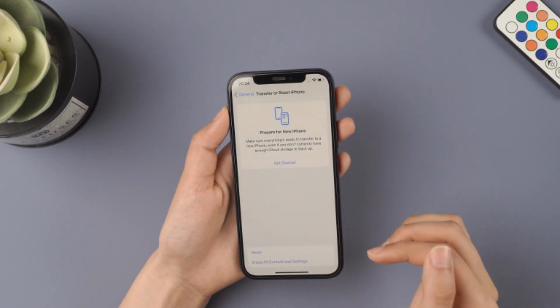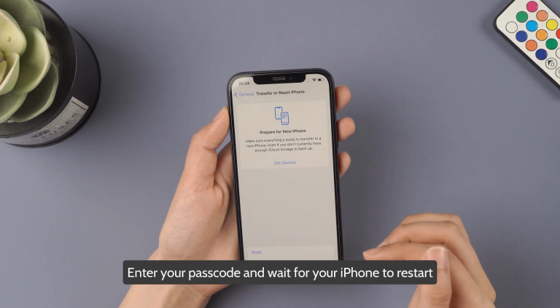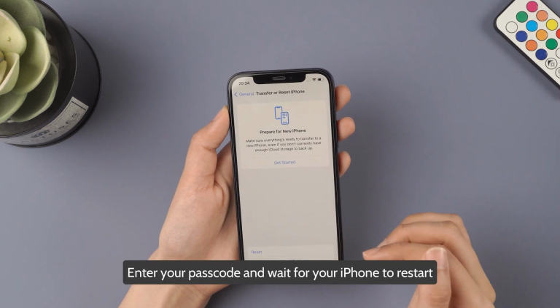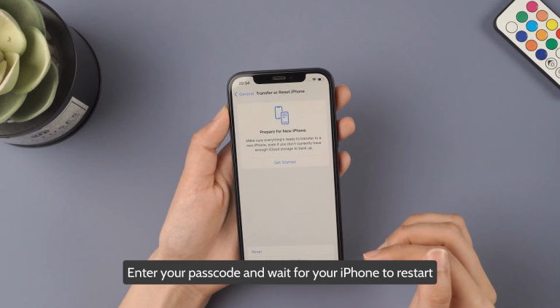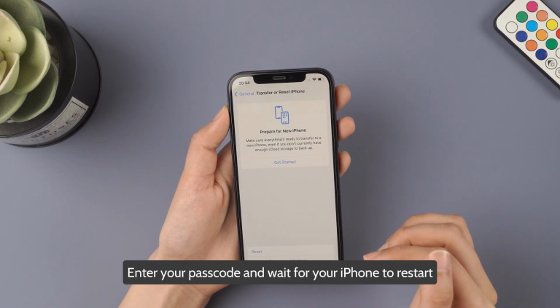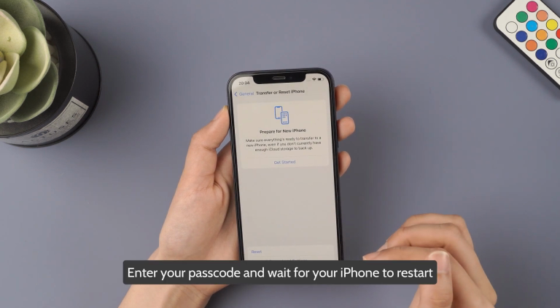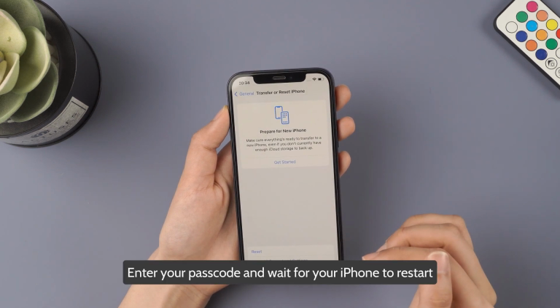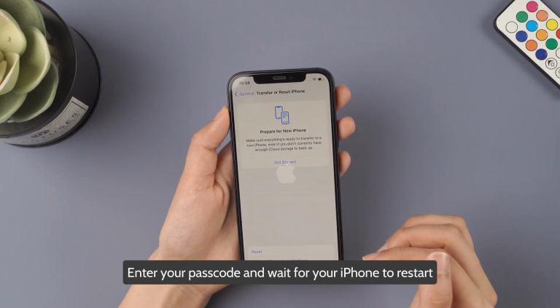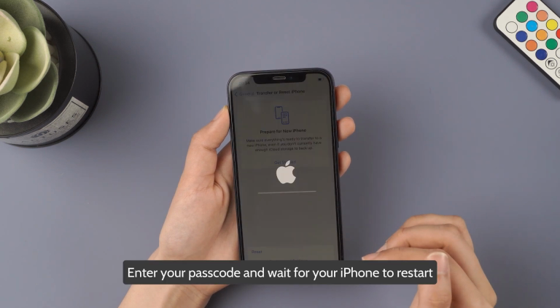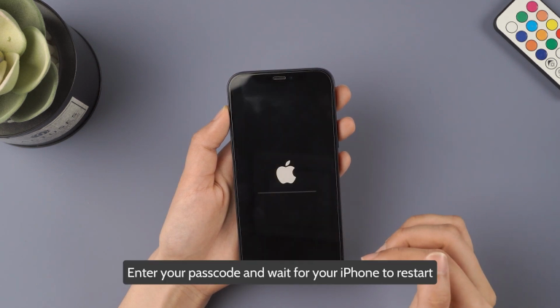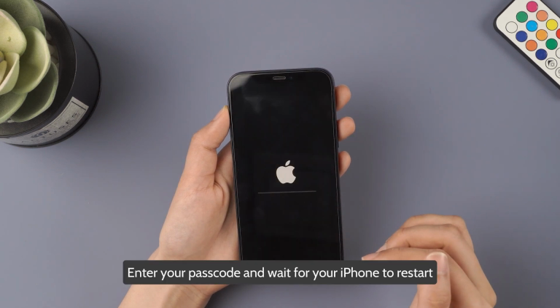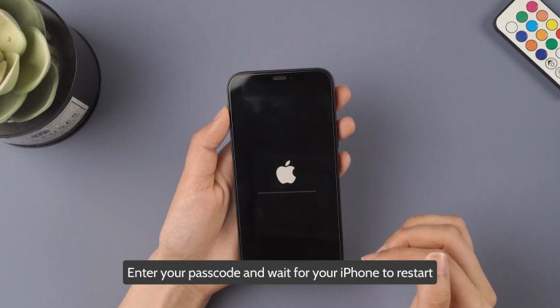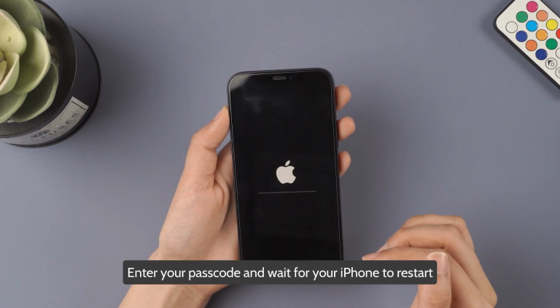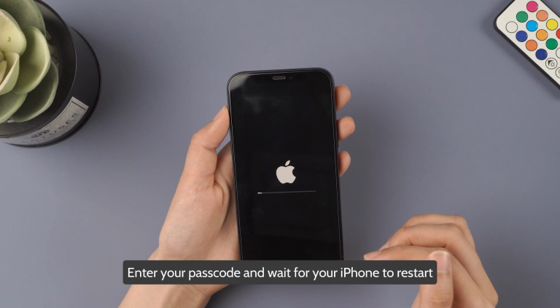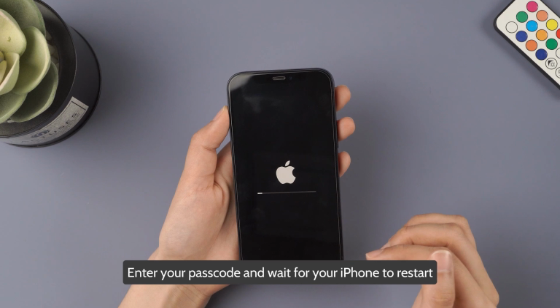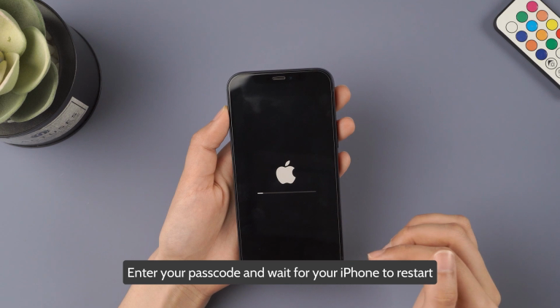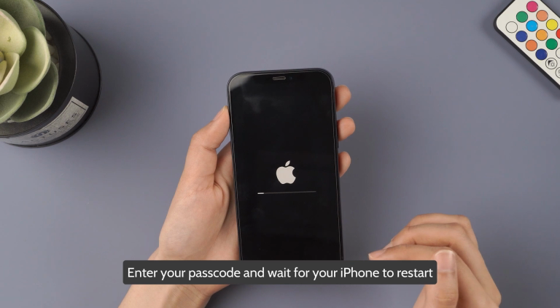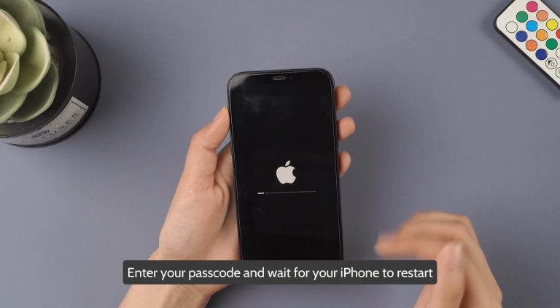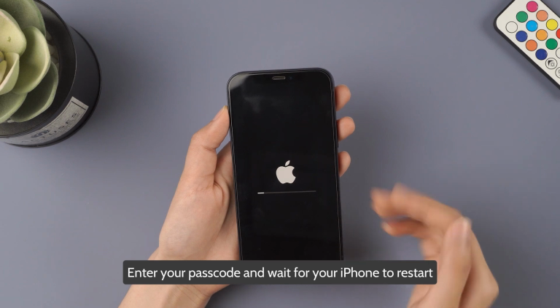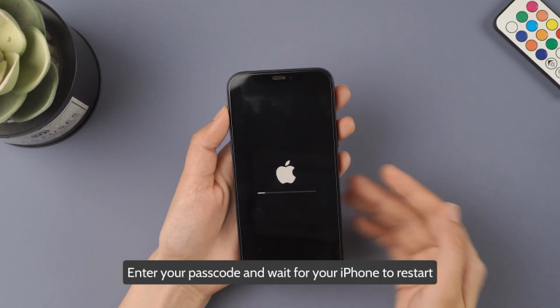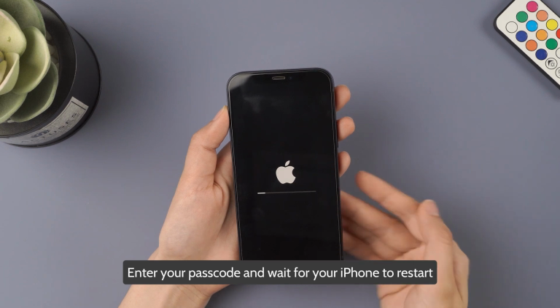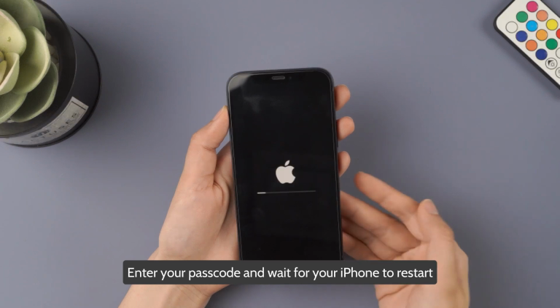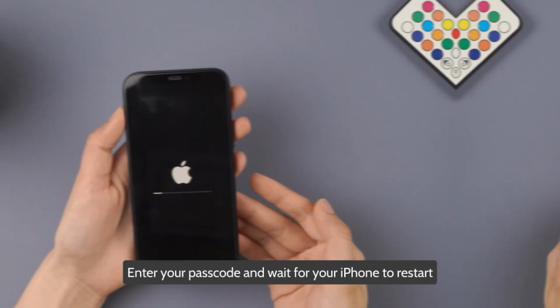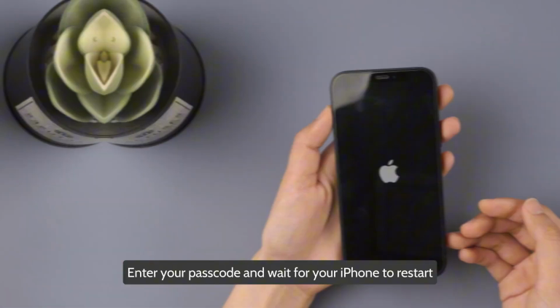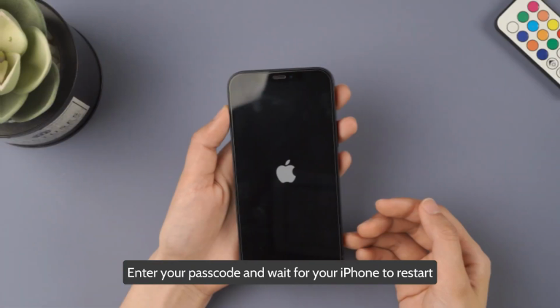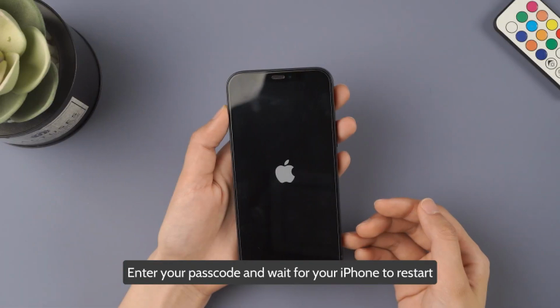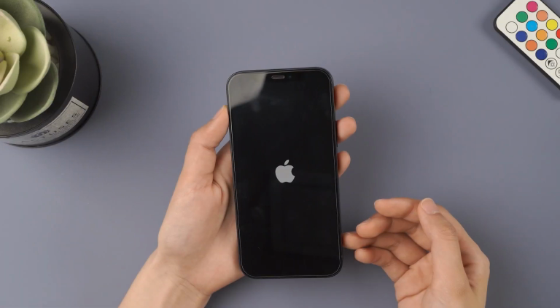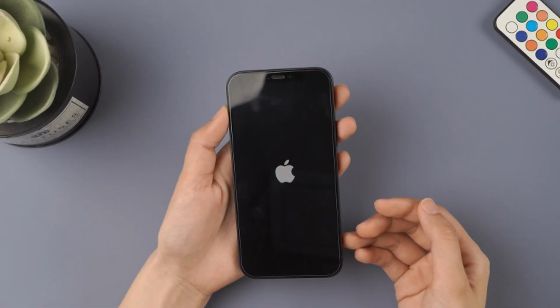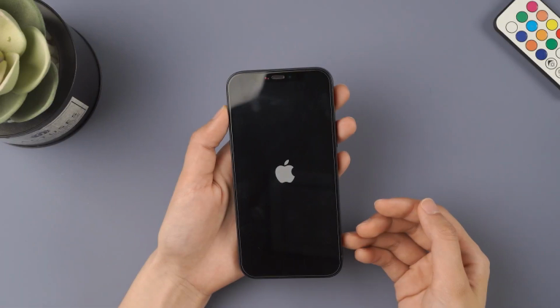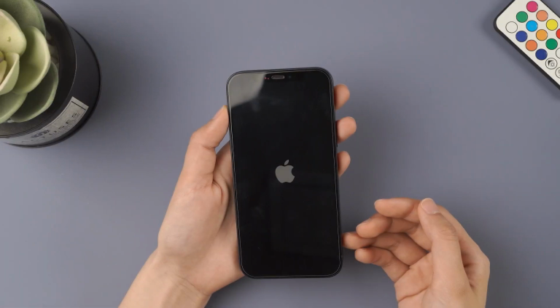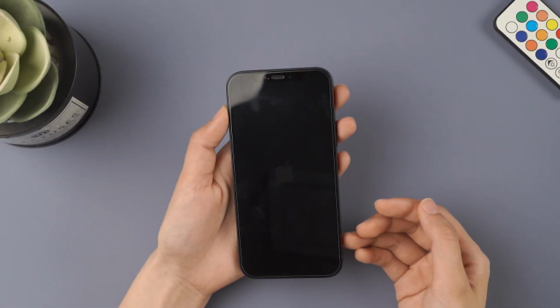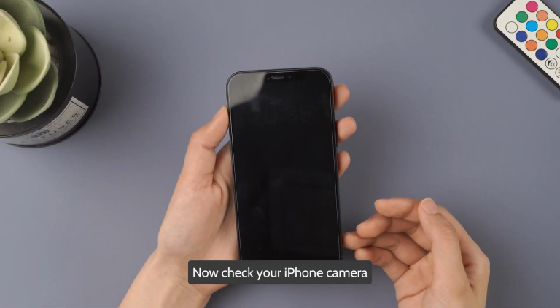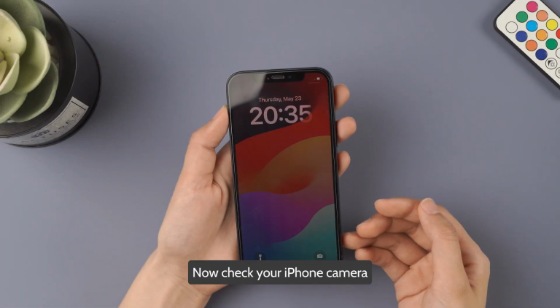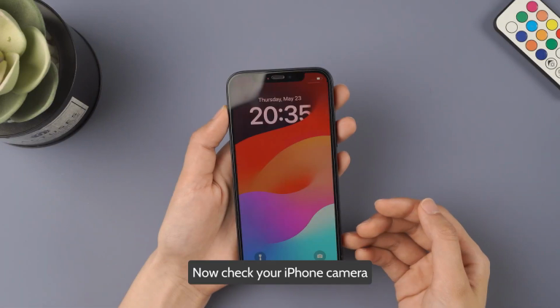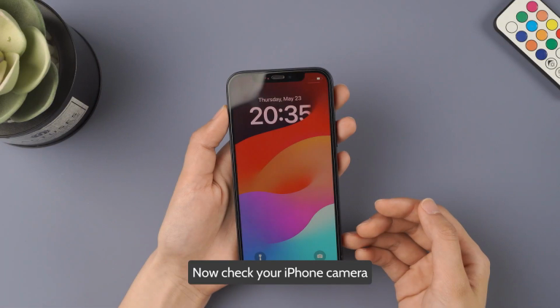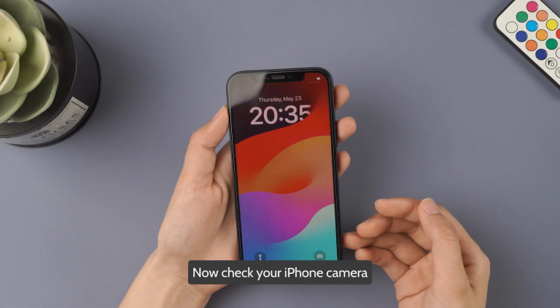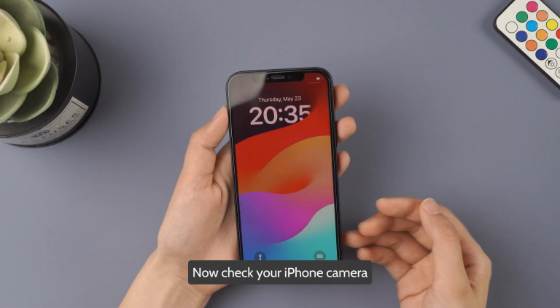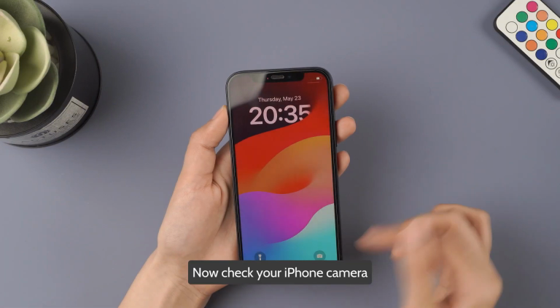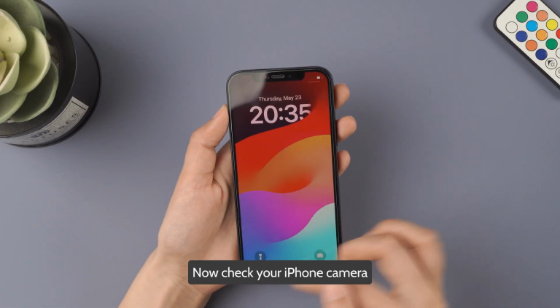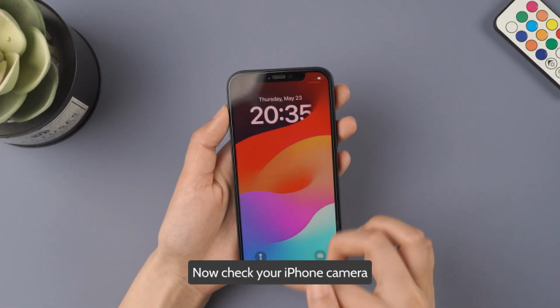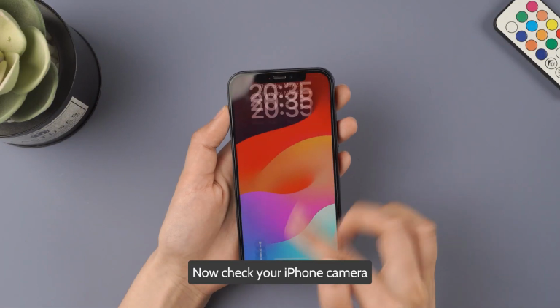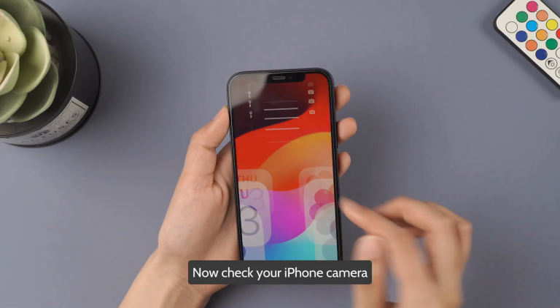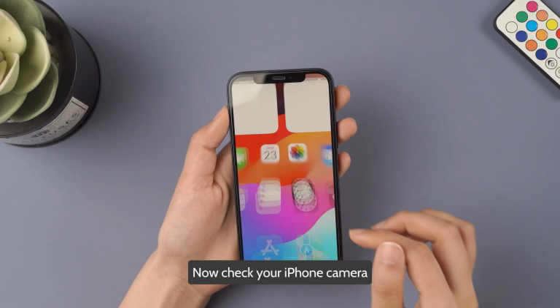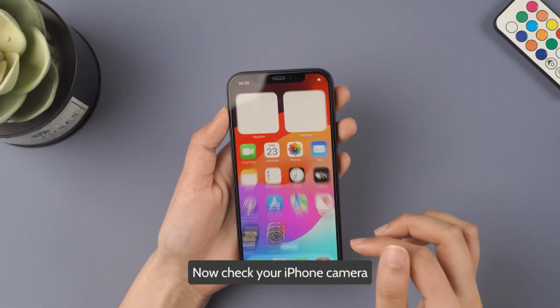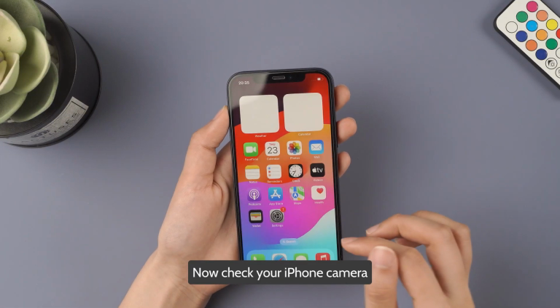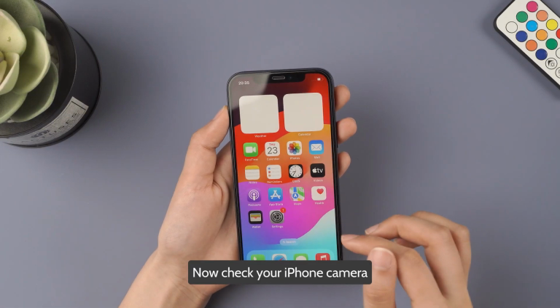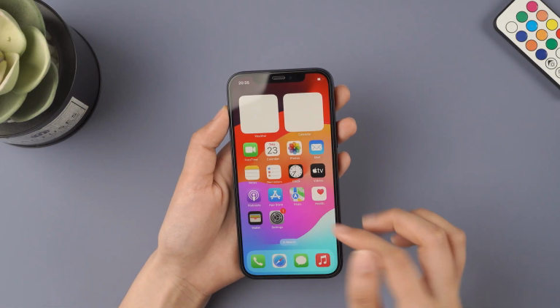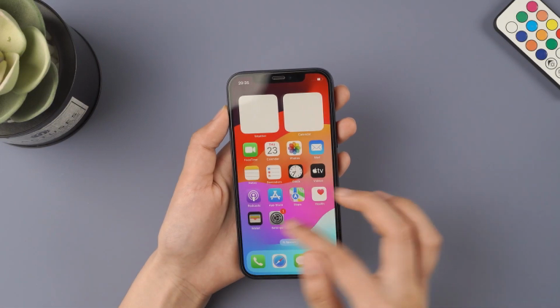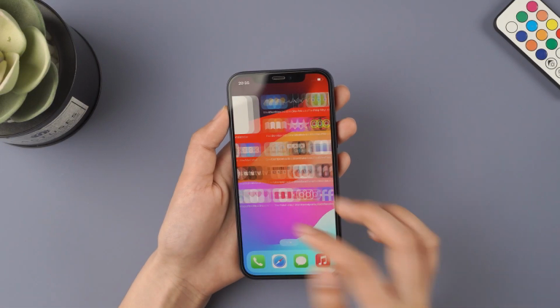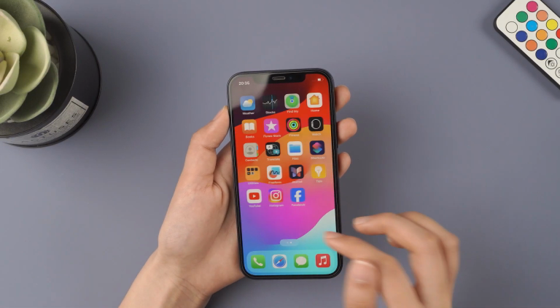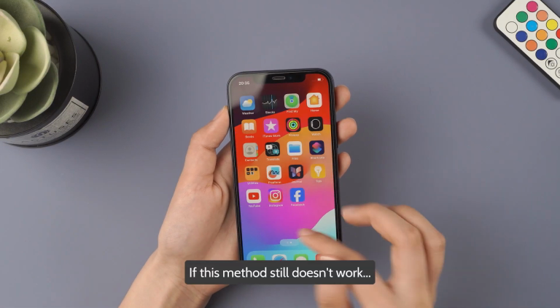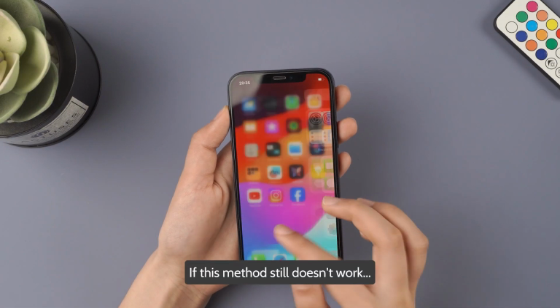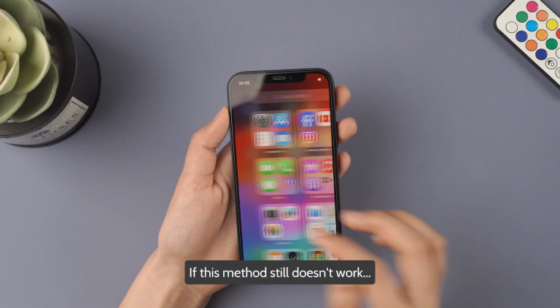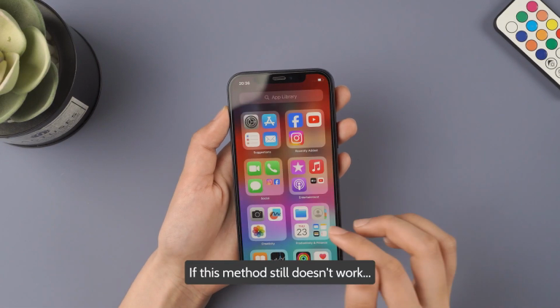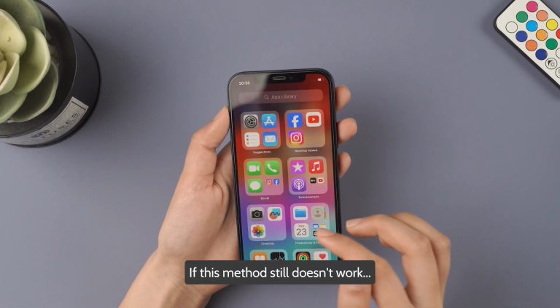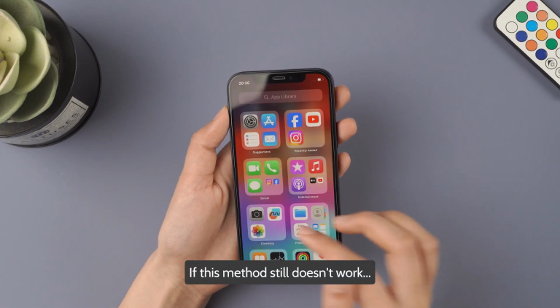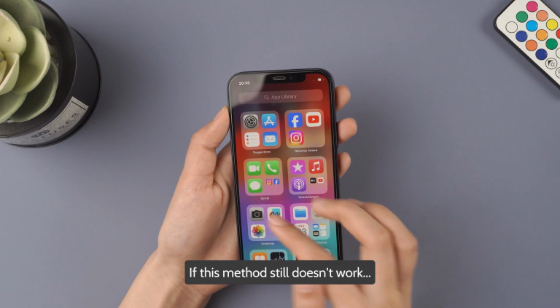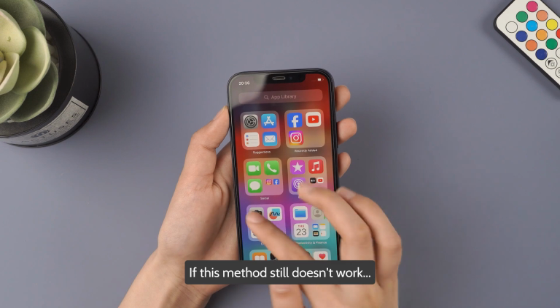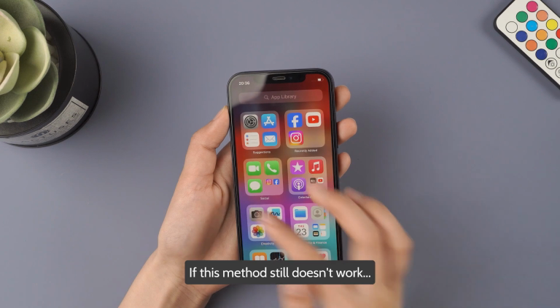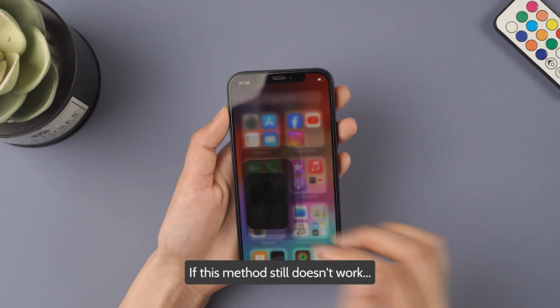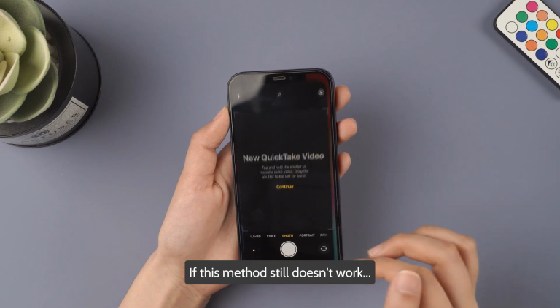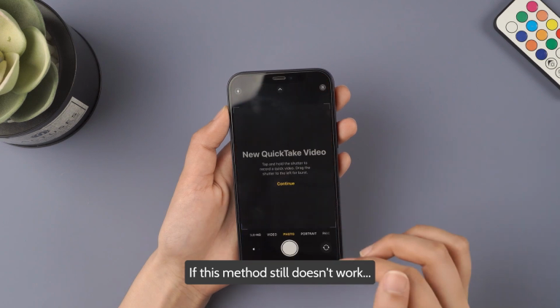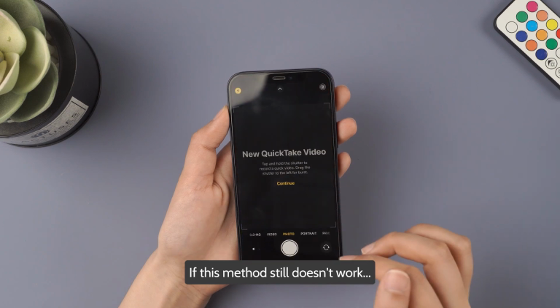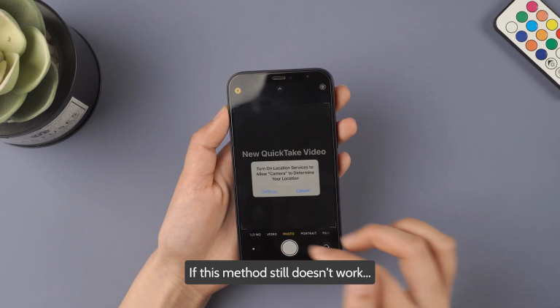Enter your passcode and wait for your iPhone to restart. Now check your iPhone camera. If this method still doesn't work, move on to the next solution.